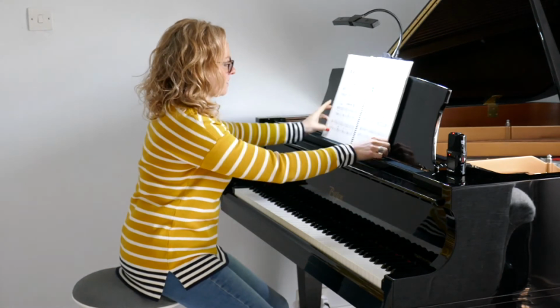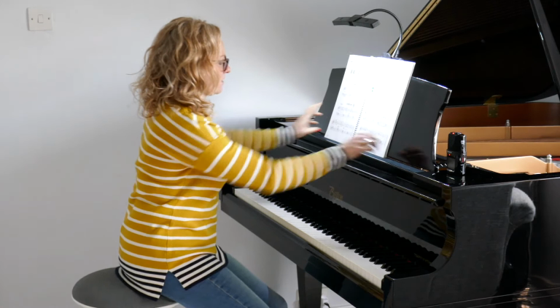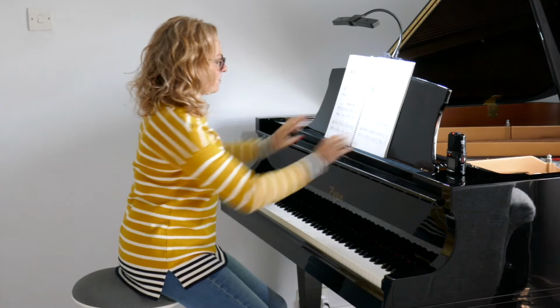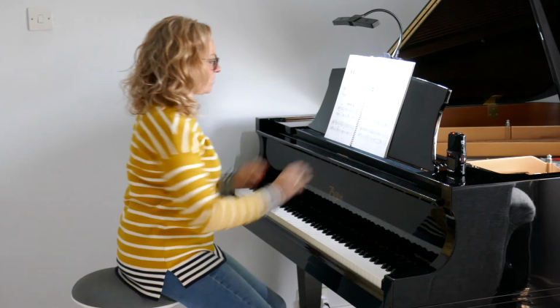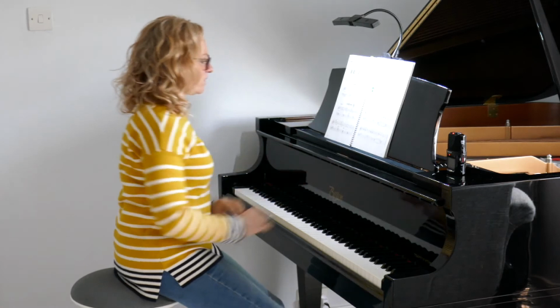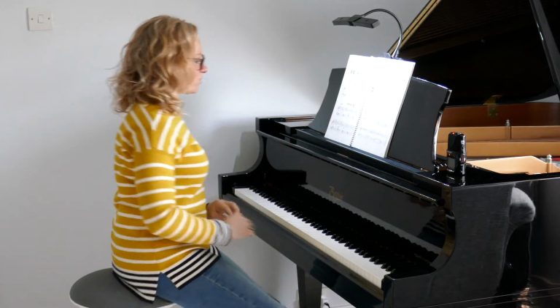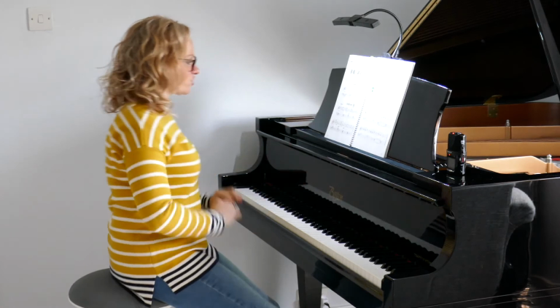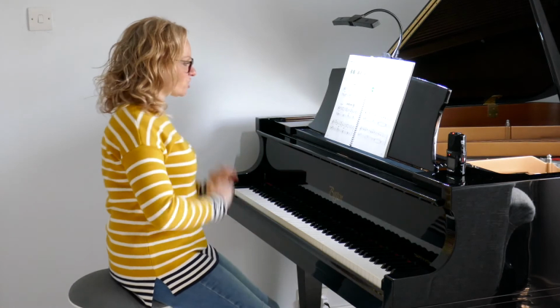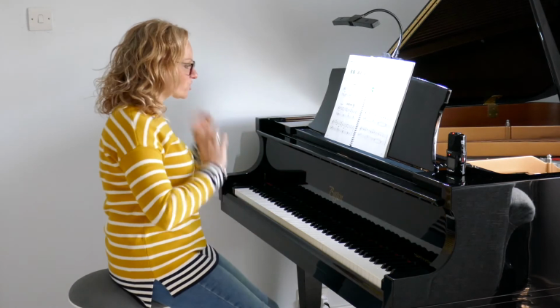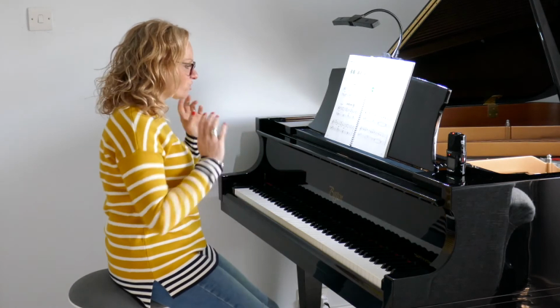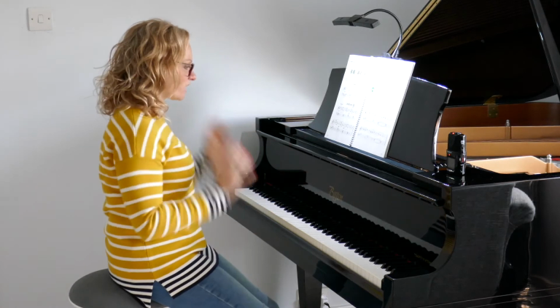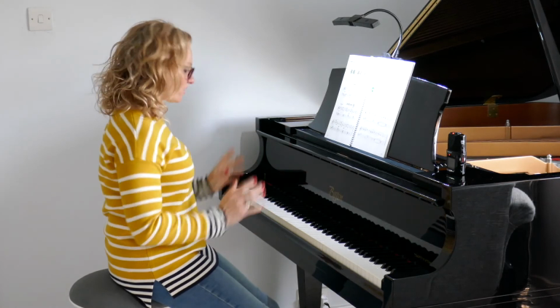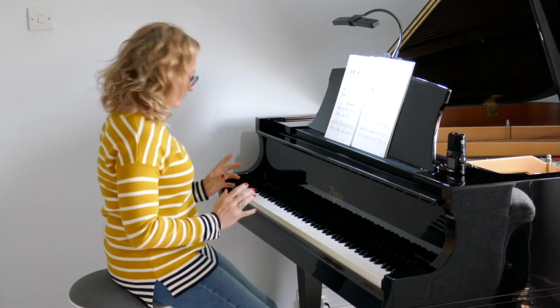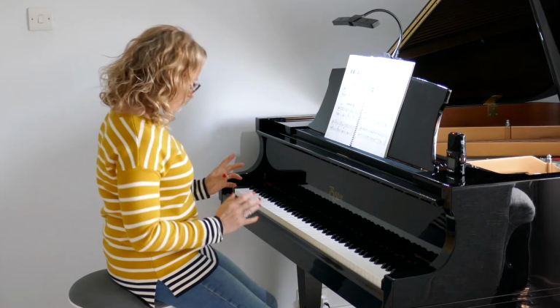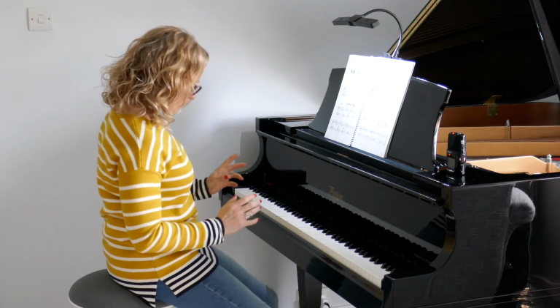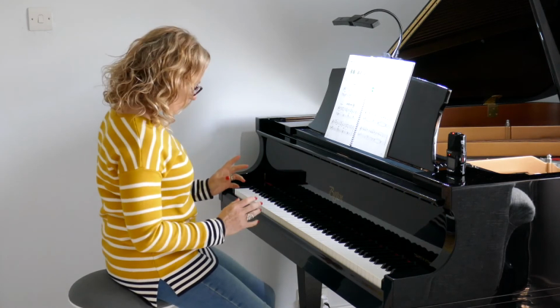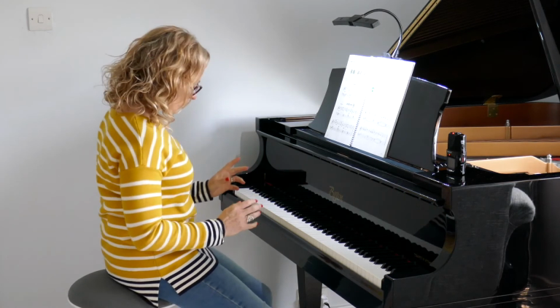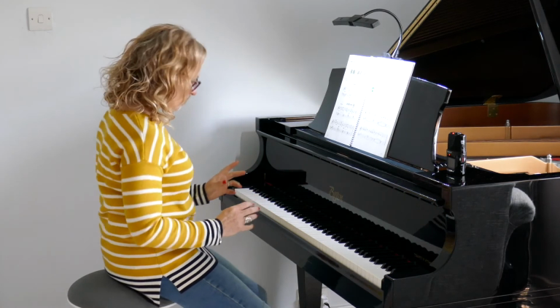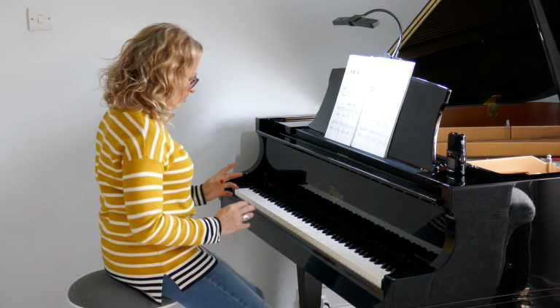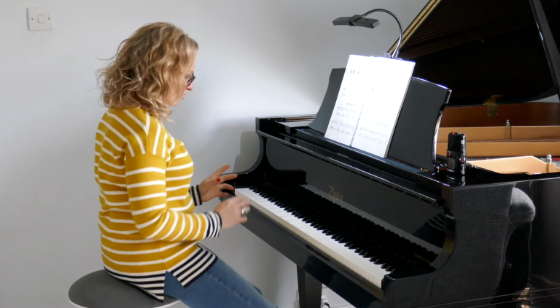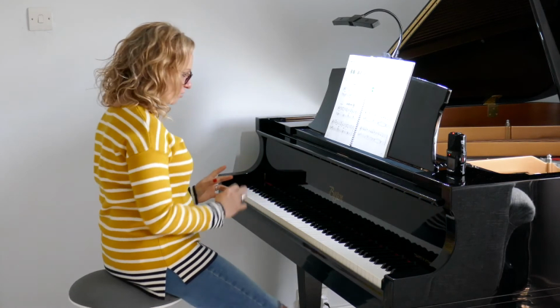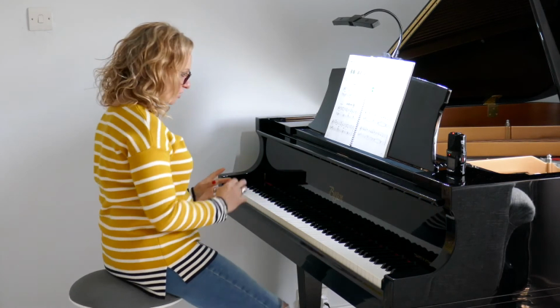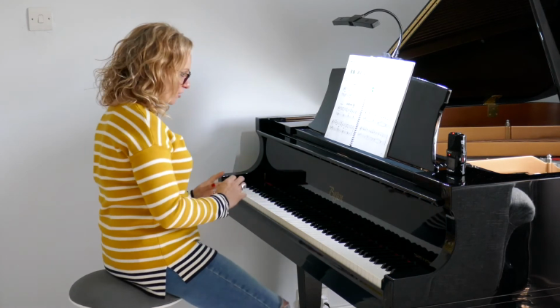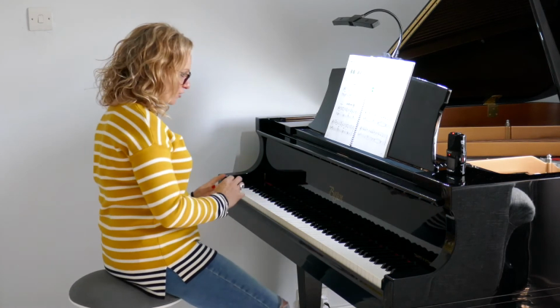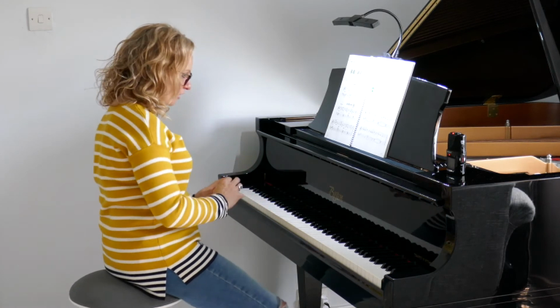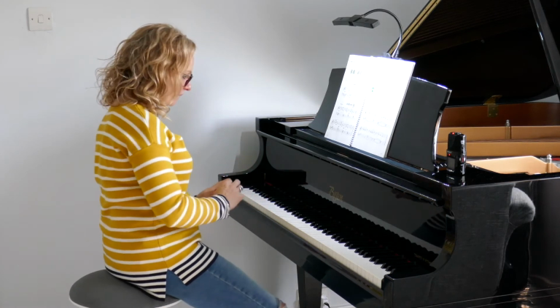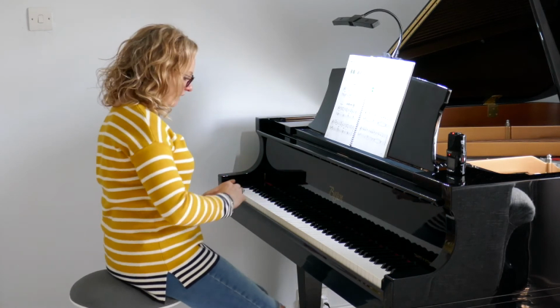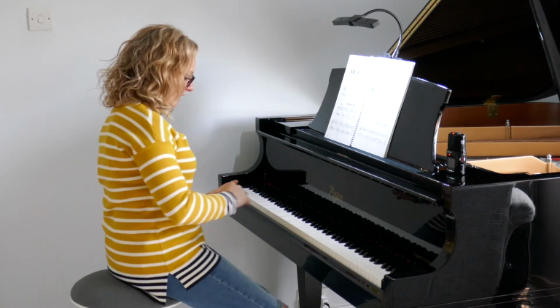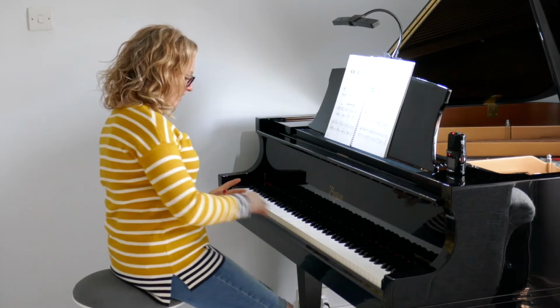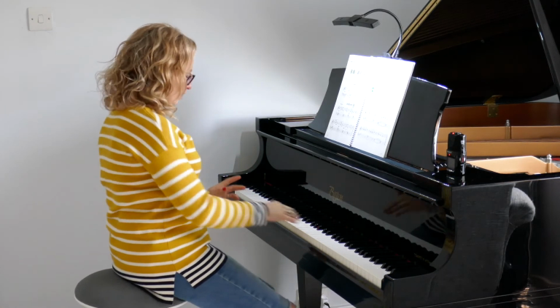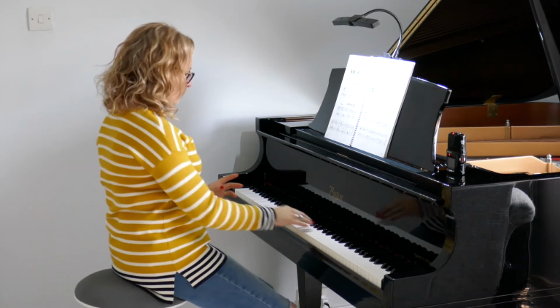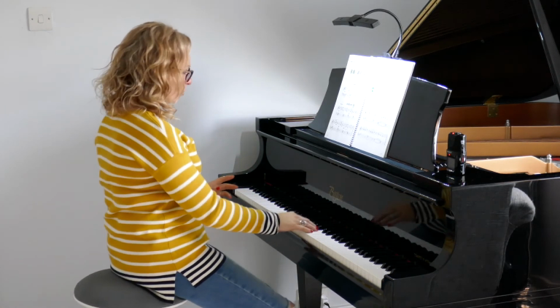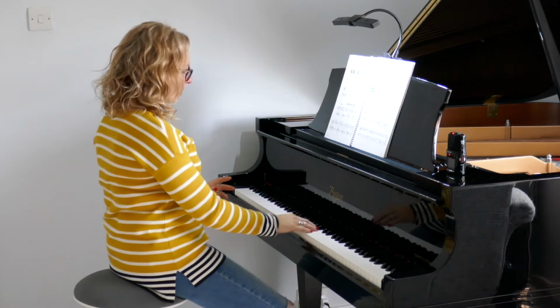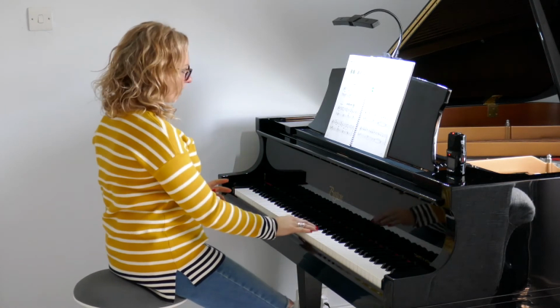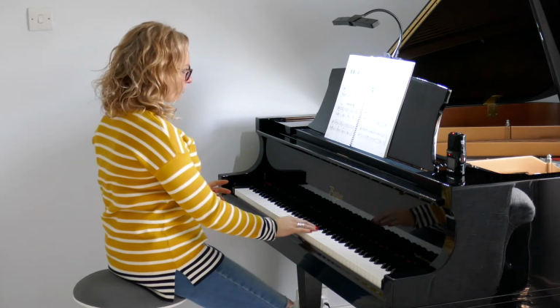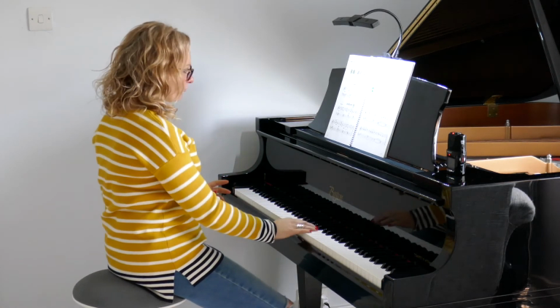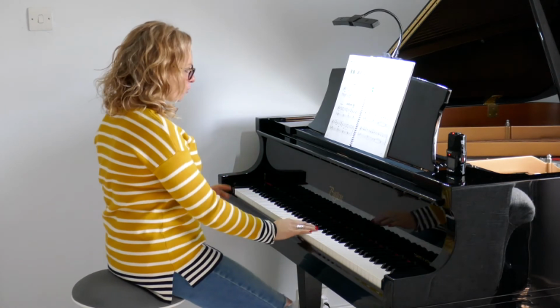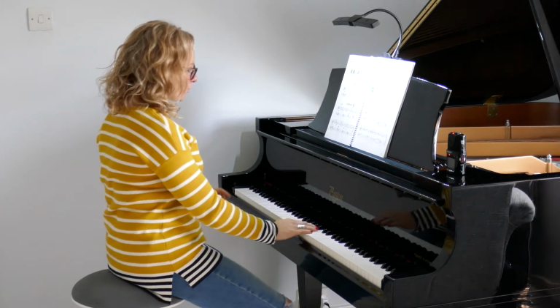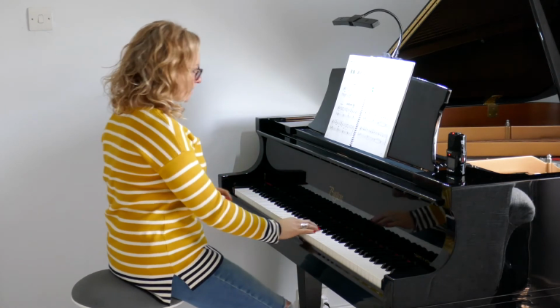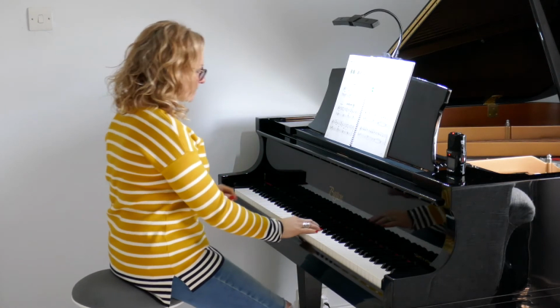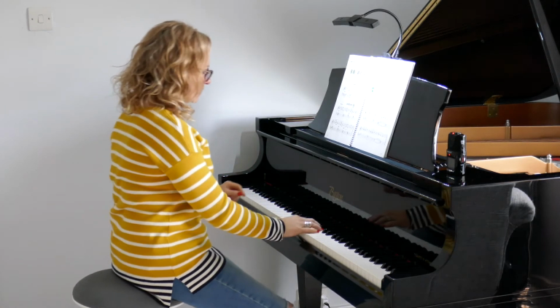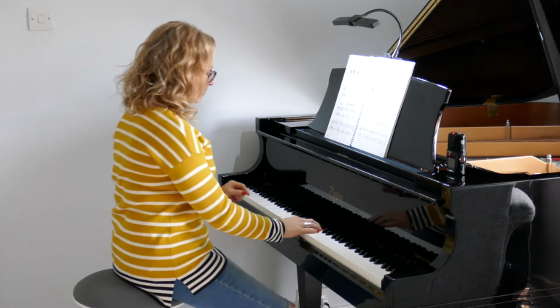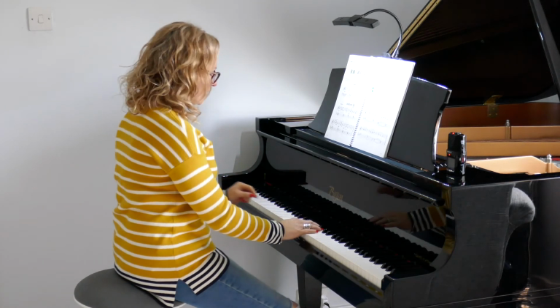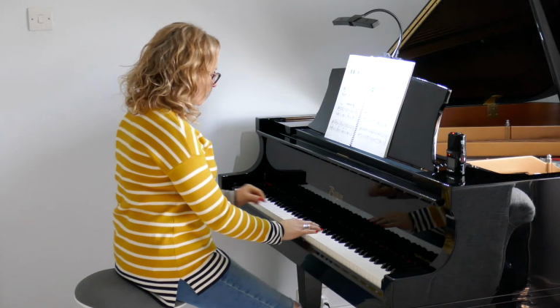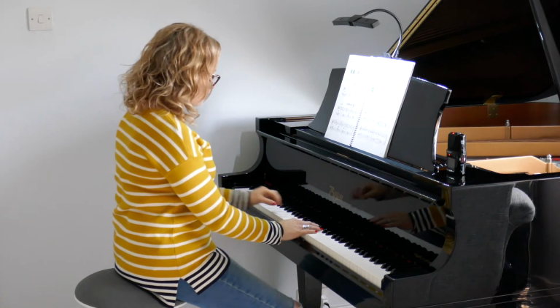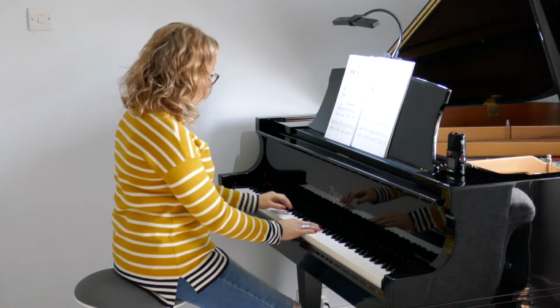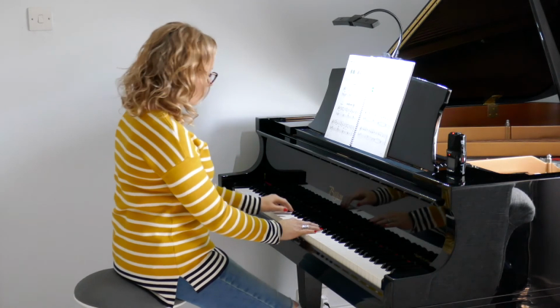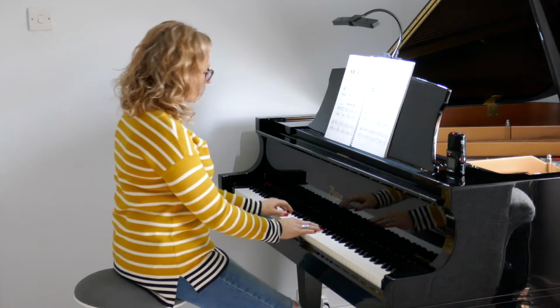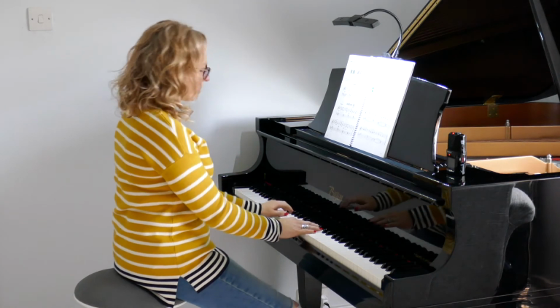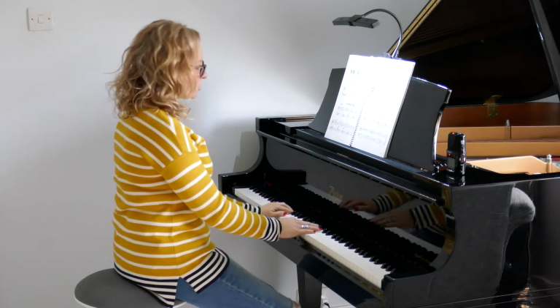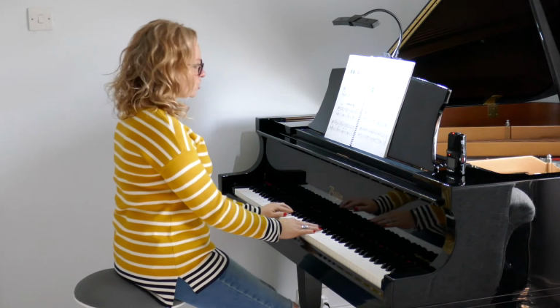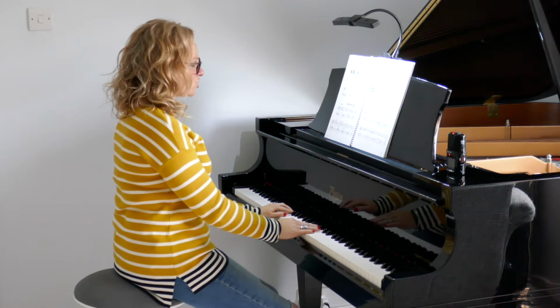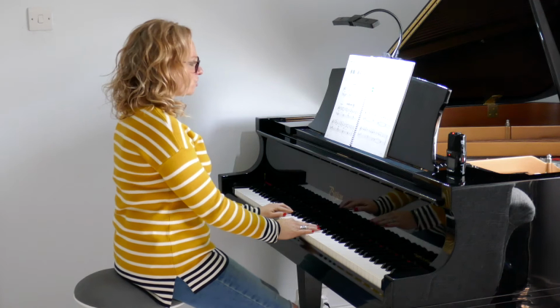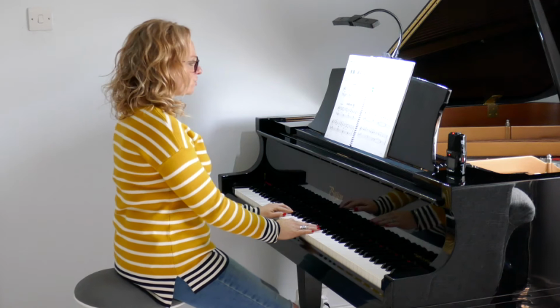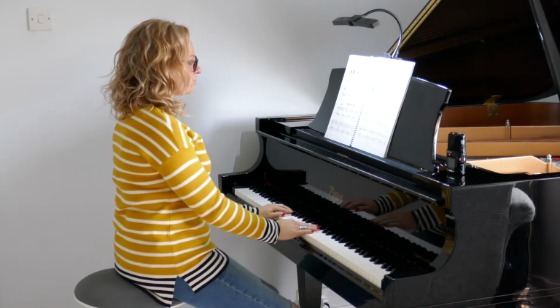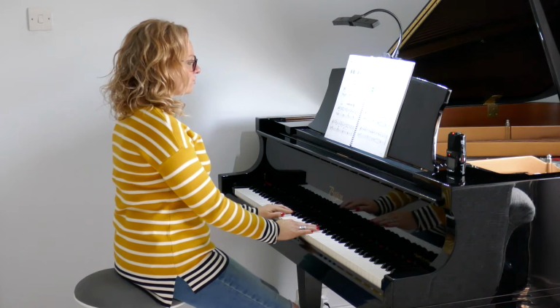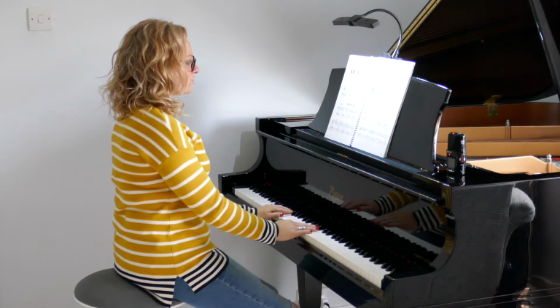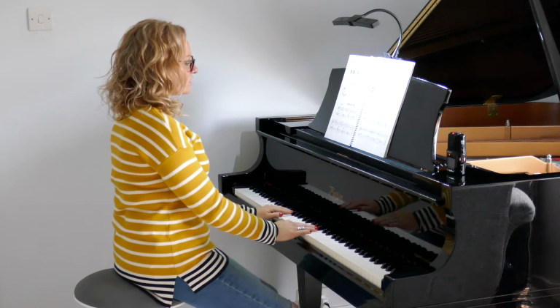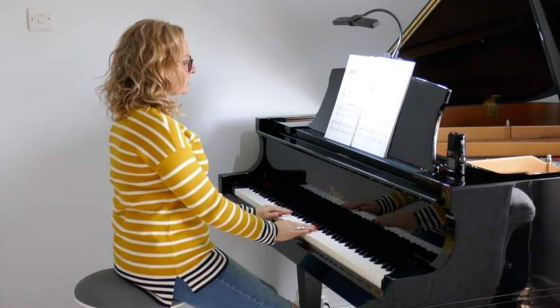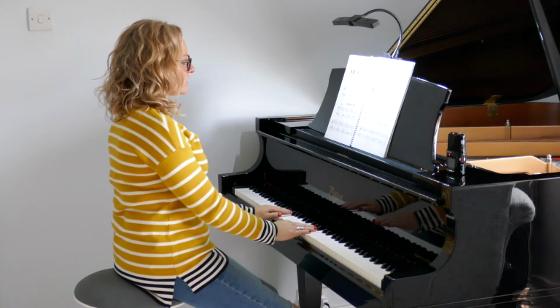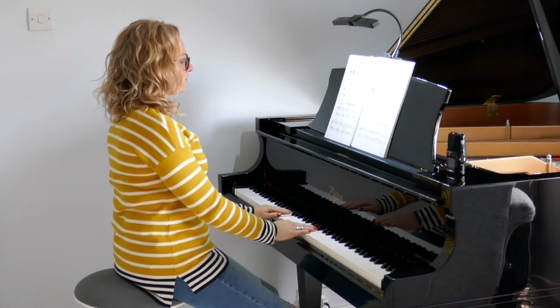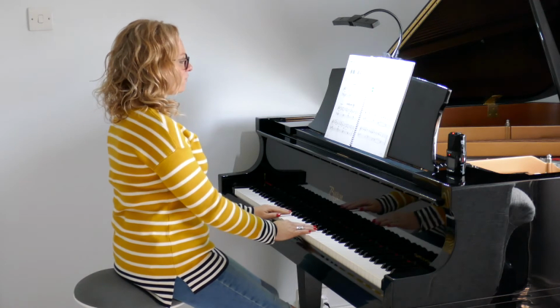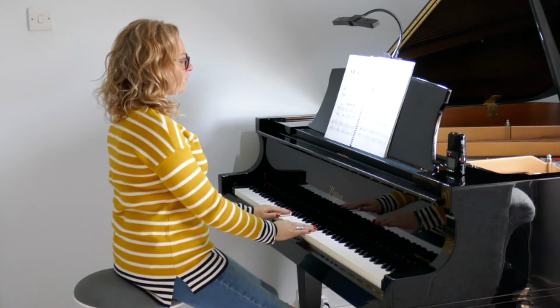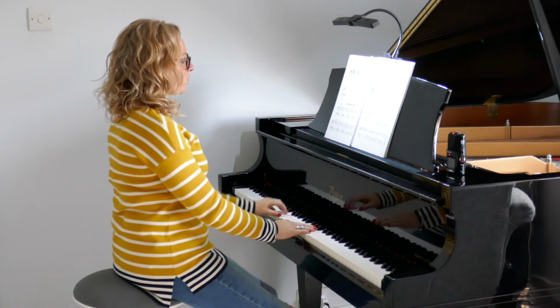We're just going to give a demonstration, just run through it. So we're going to count four beats in: one, two, three, four.